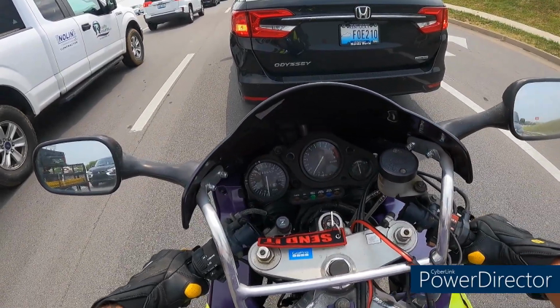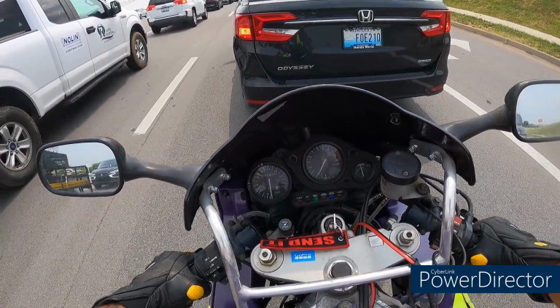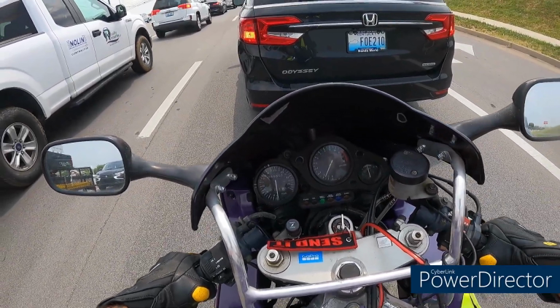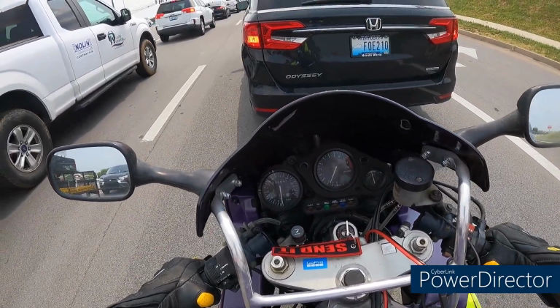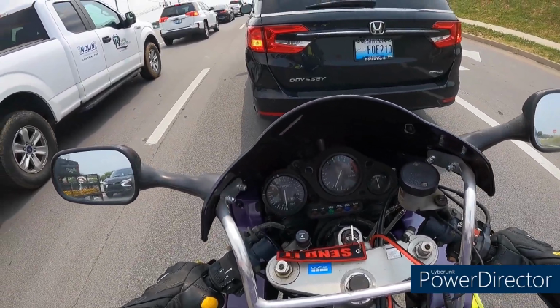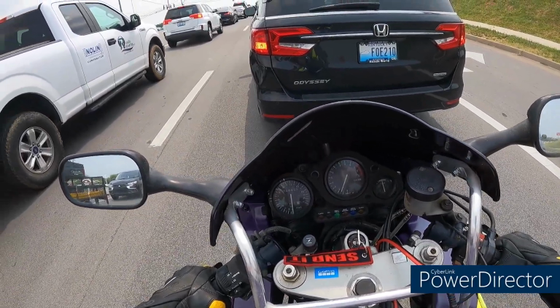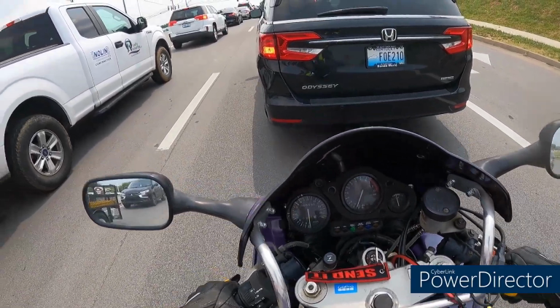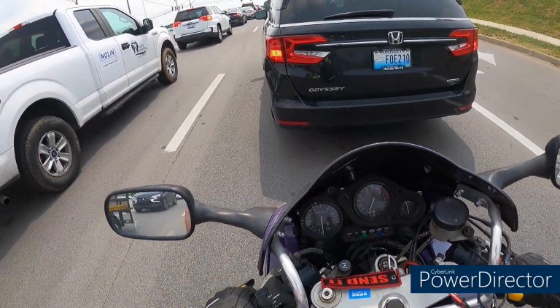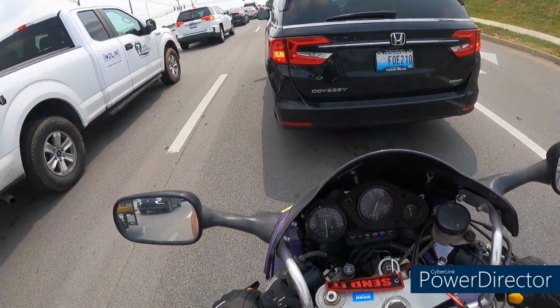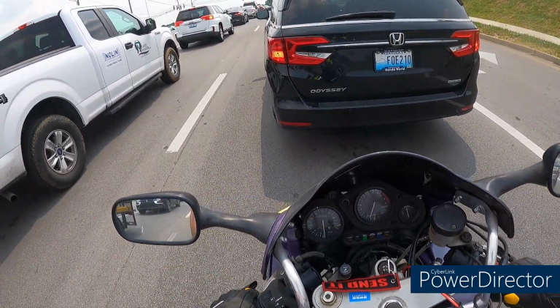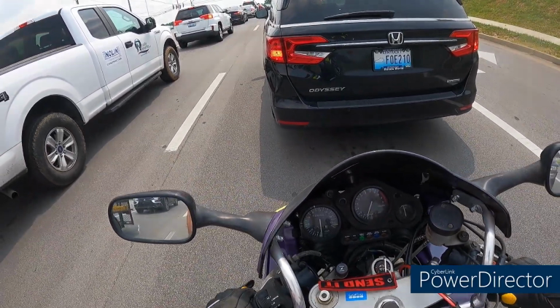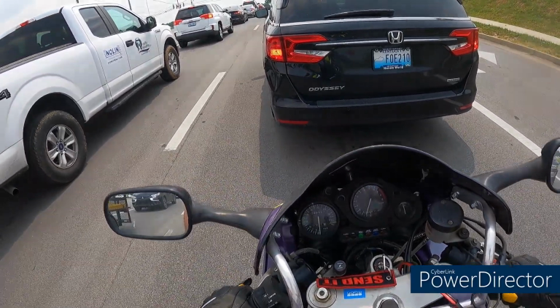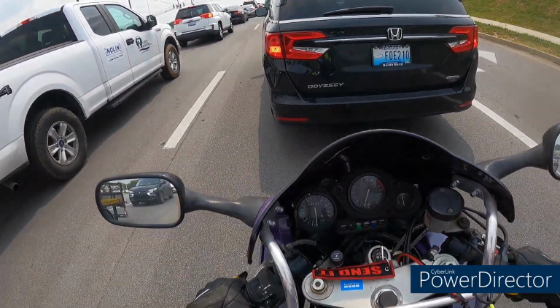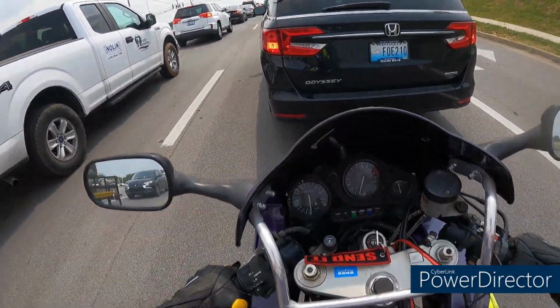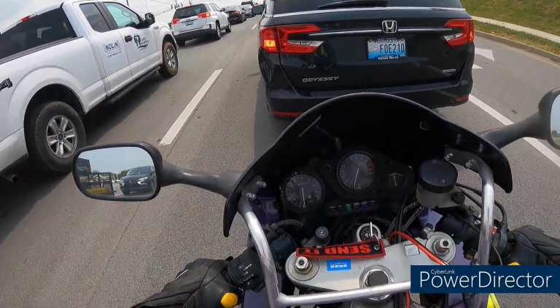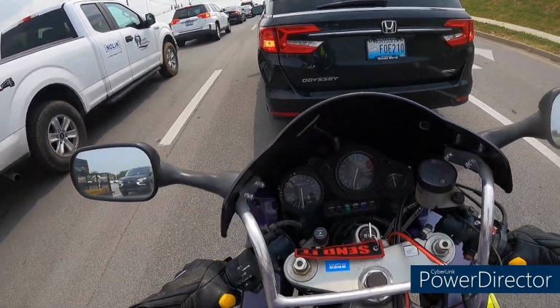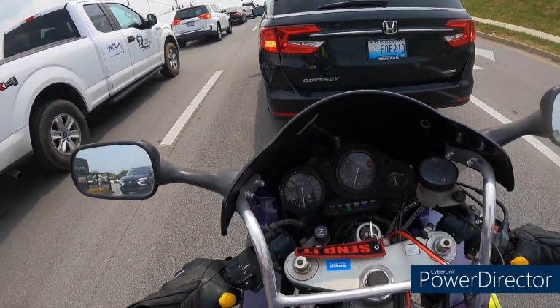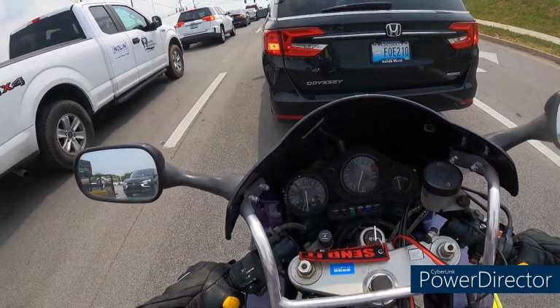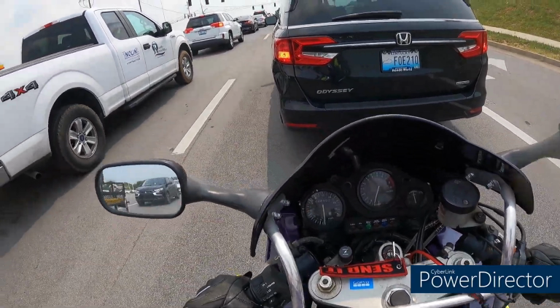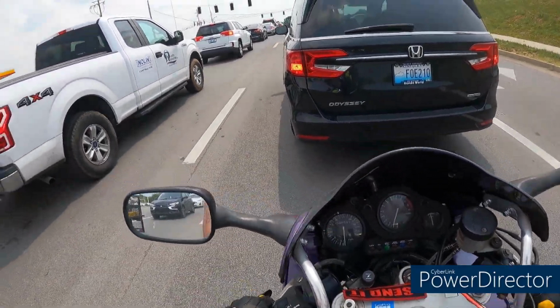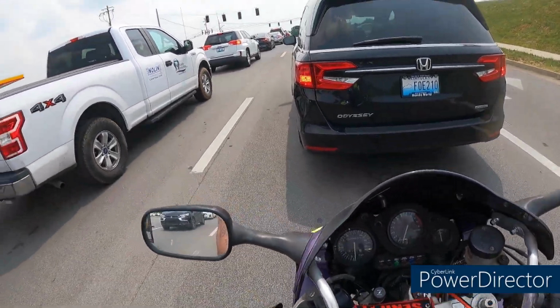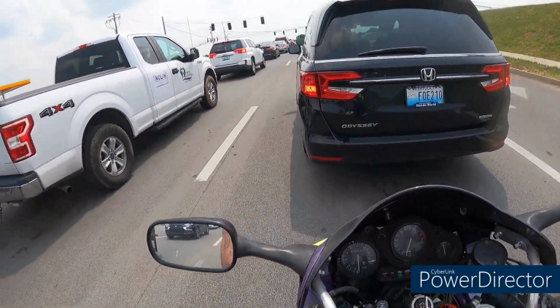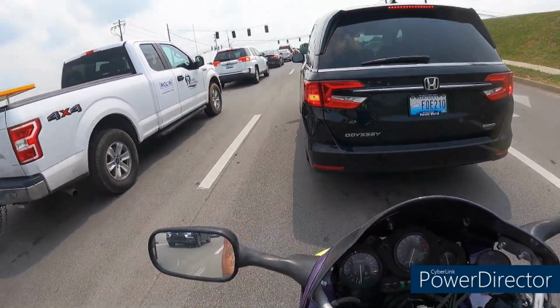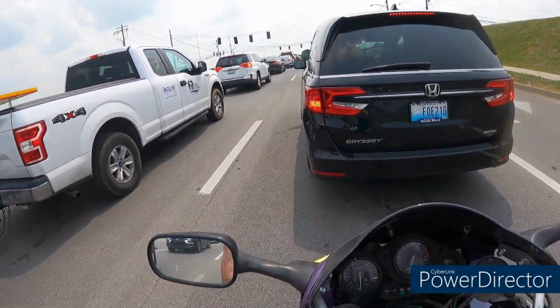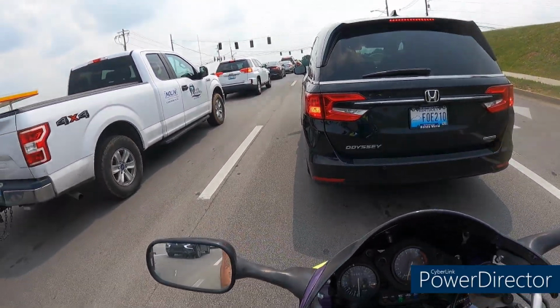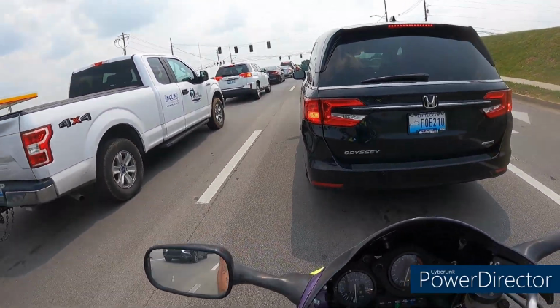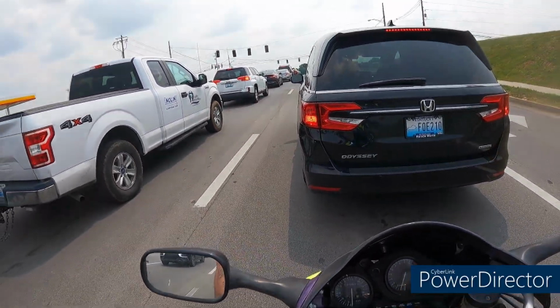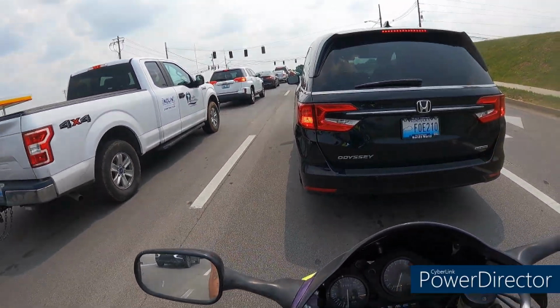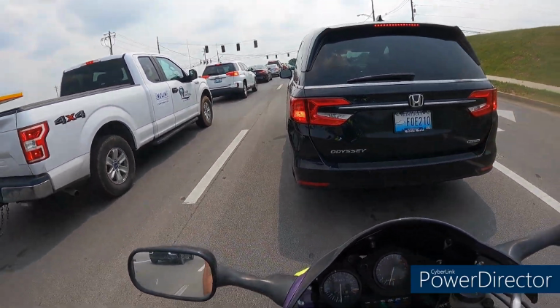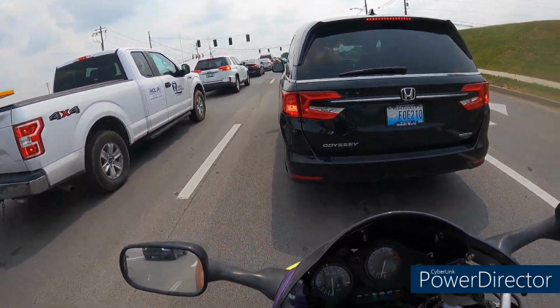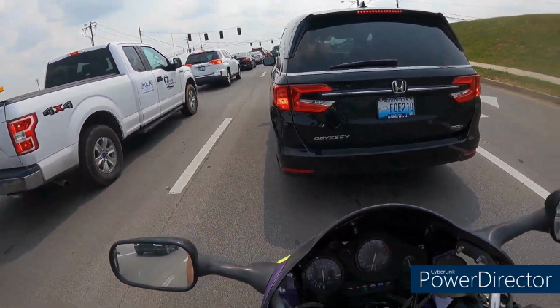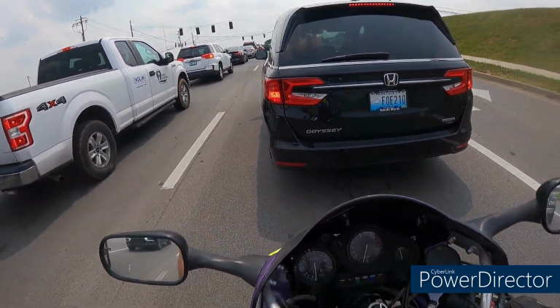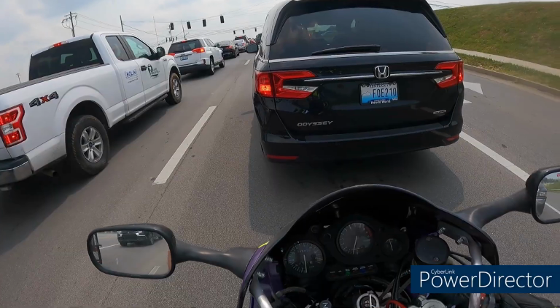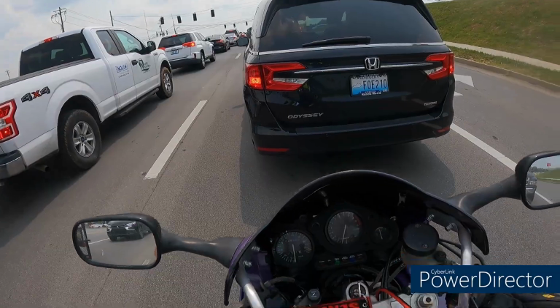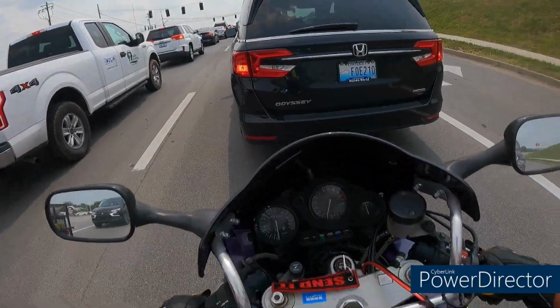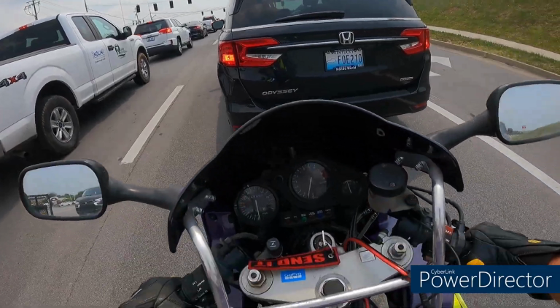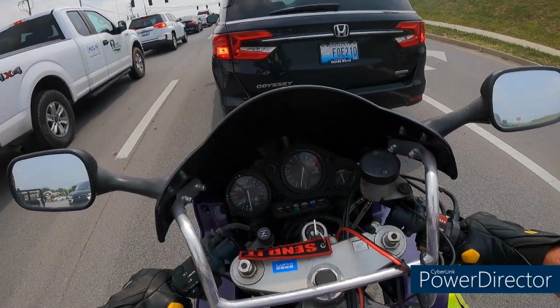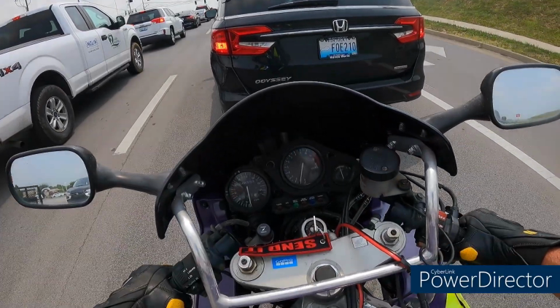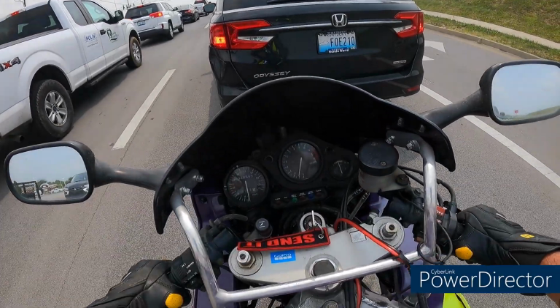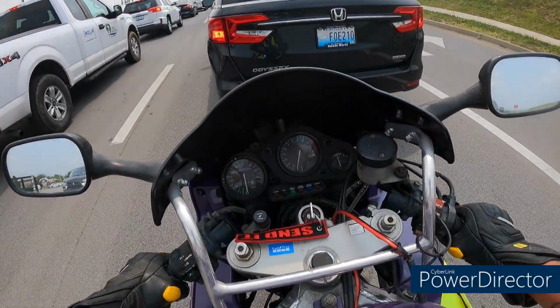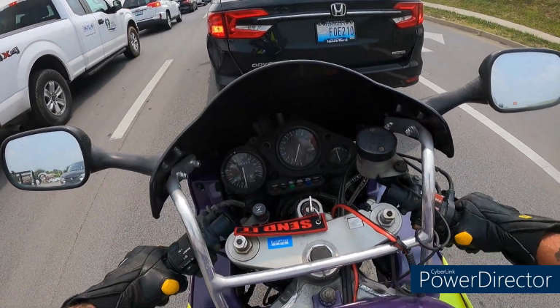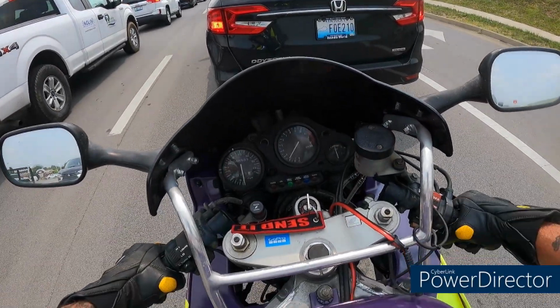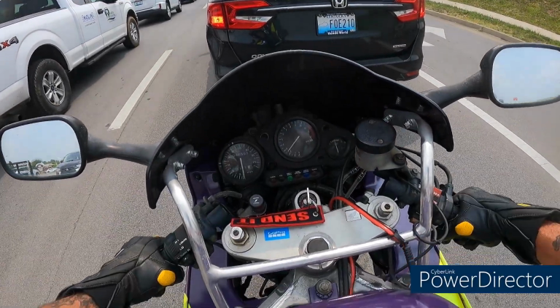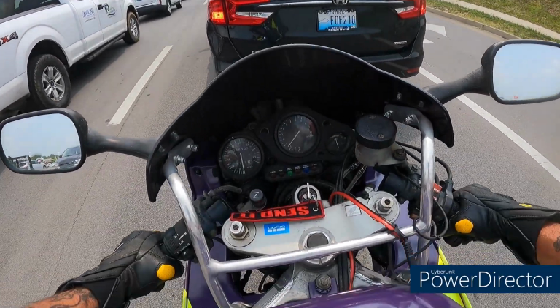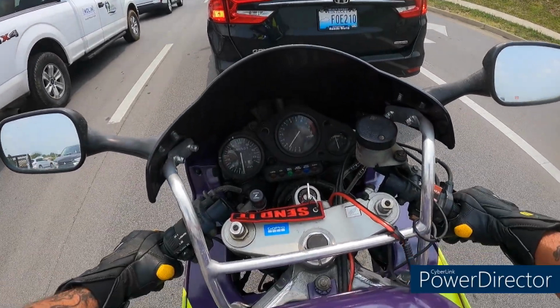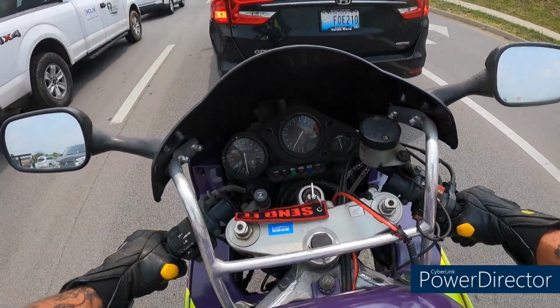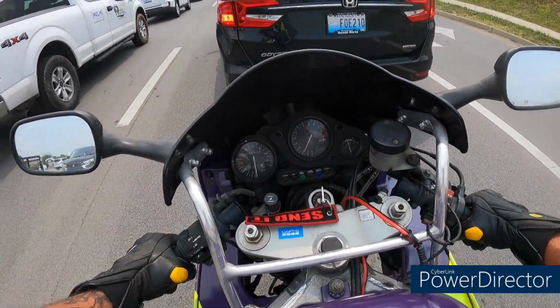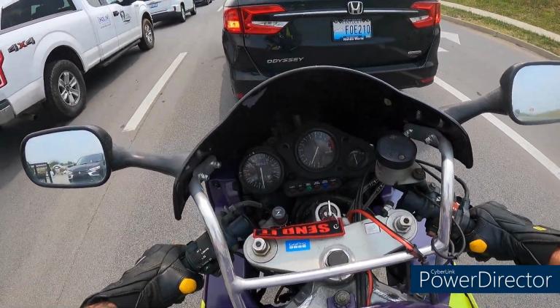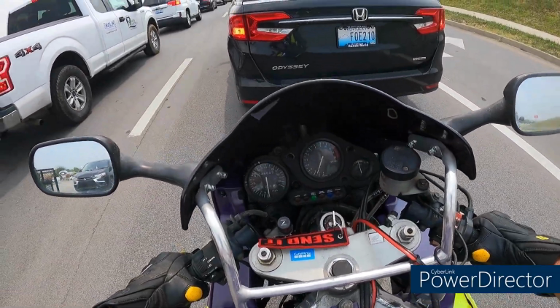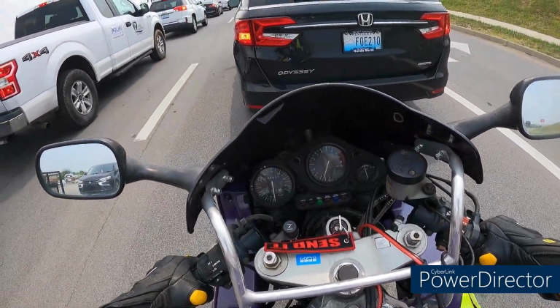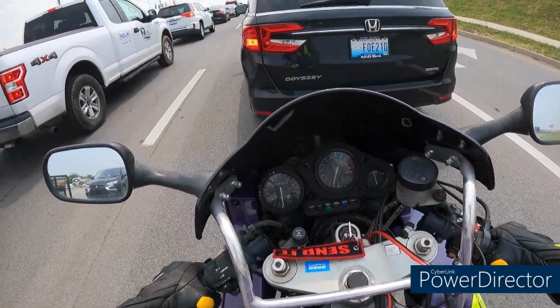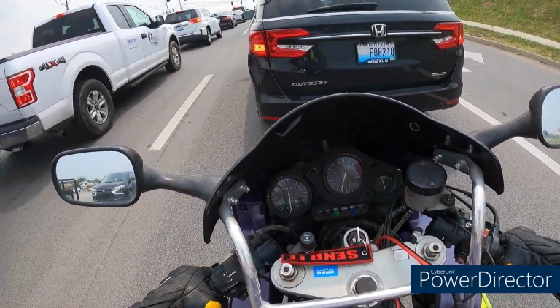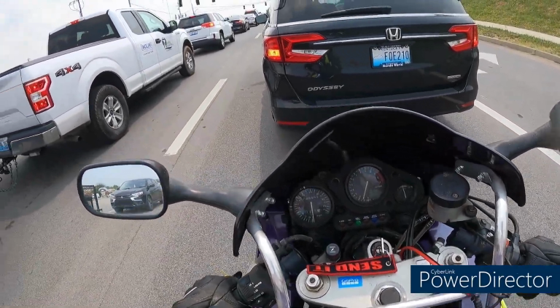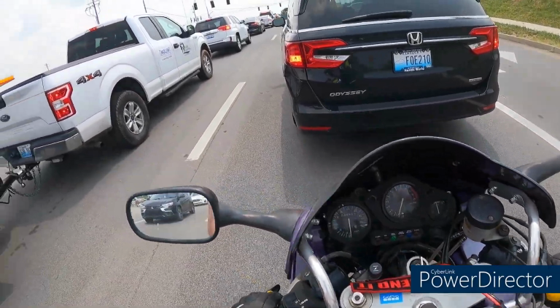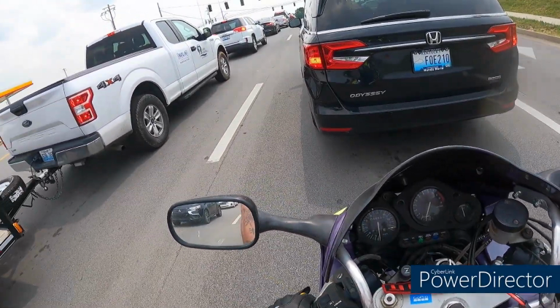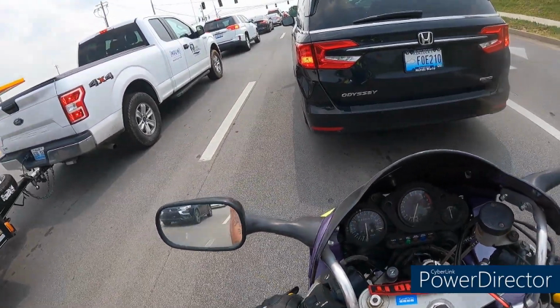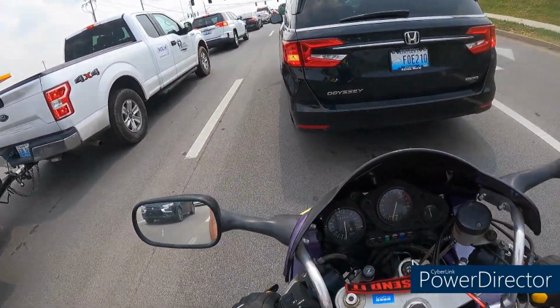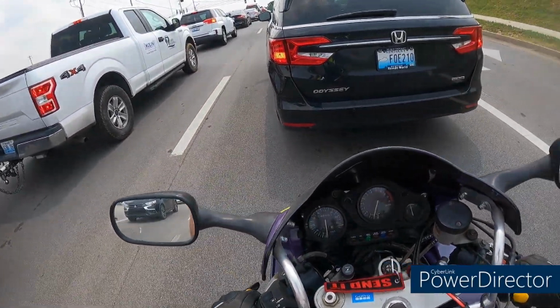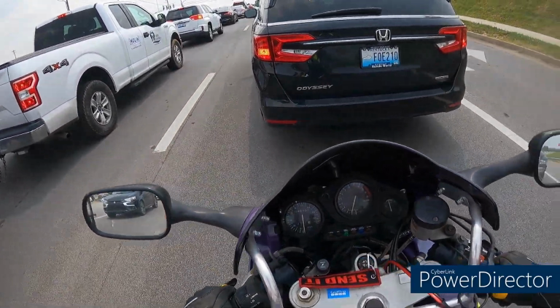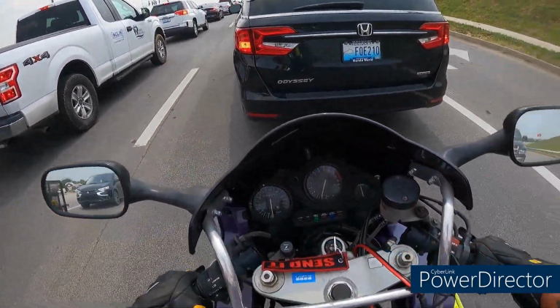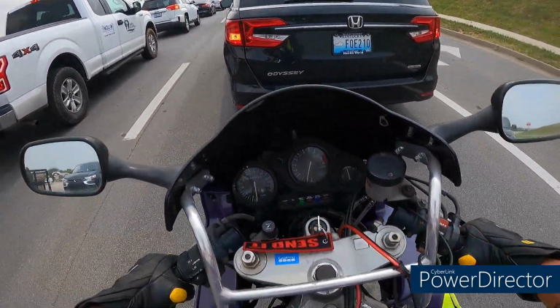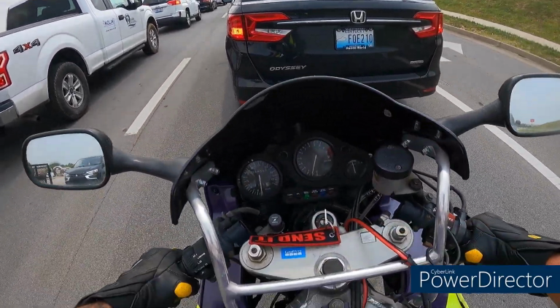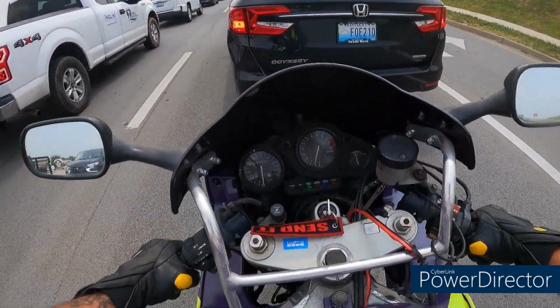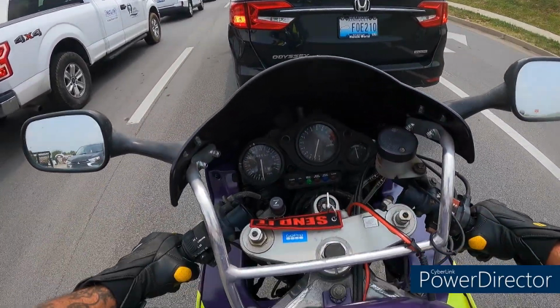I am enjoying this bike immensely. I'll get out here in the country for a little bit and I'll show you all.